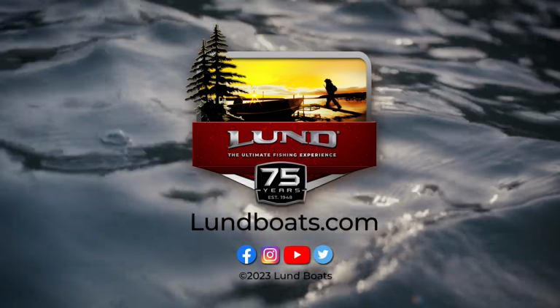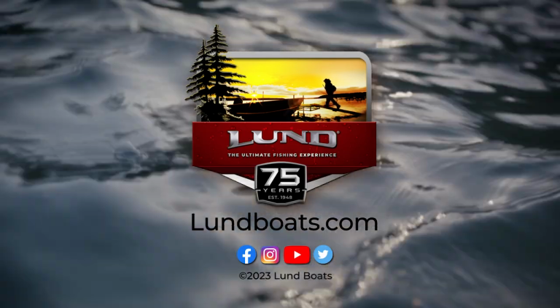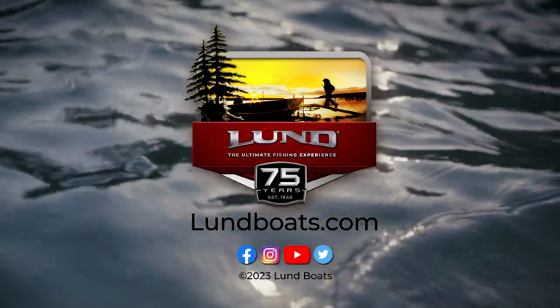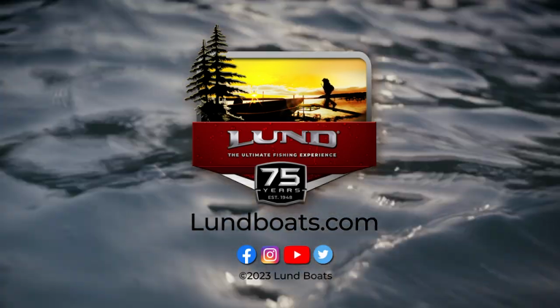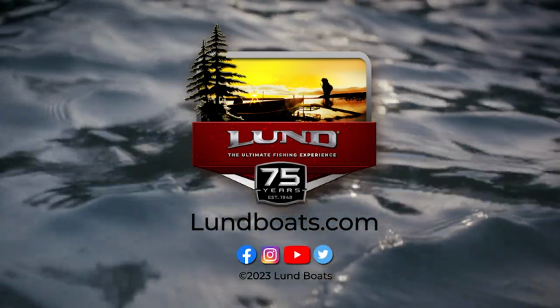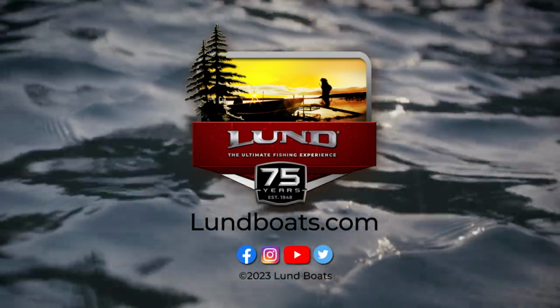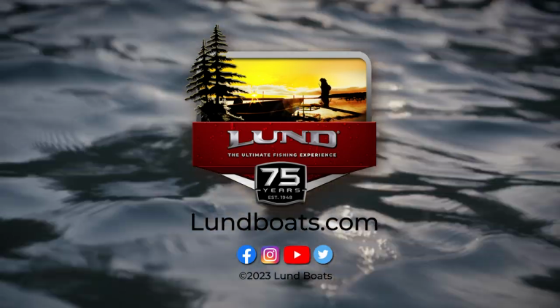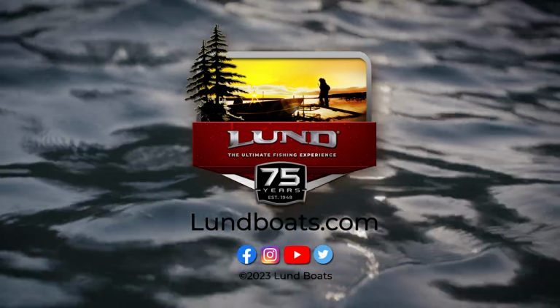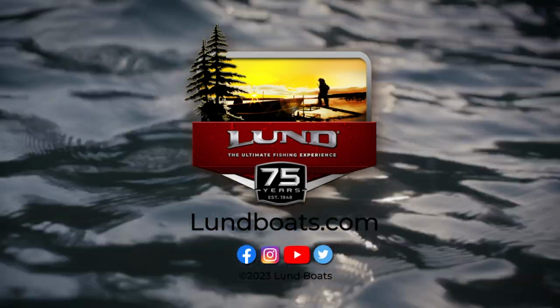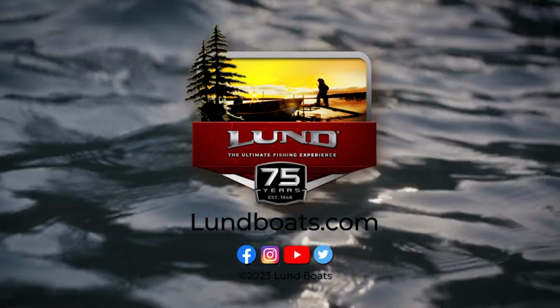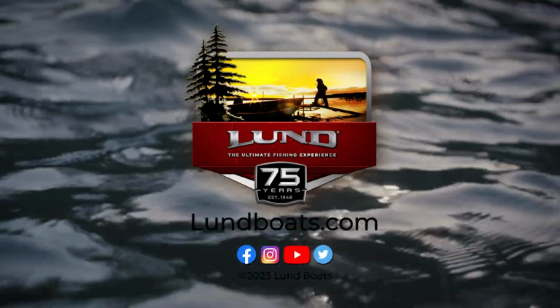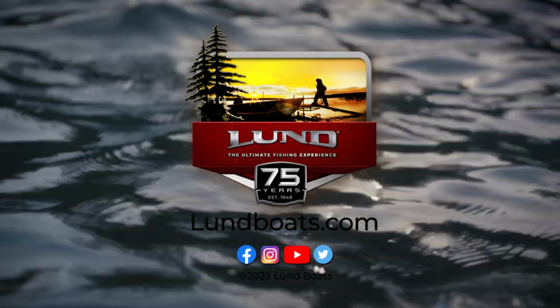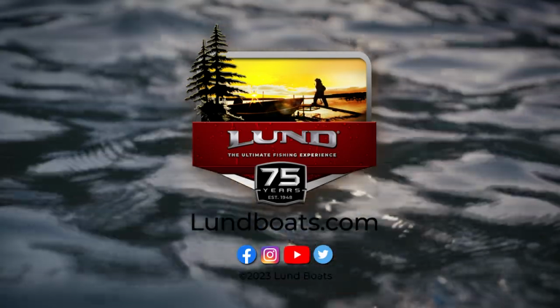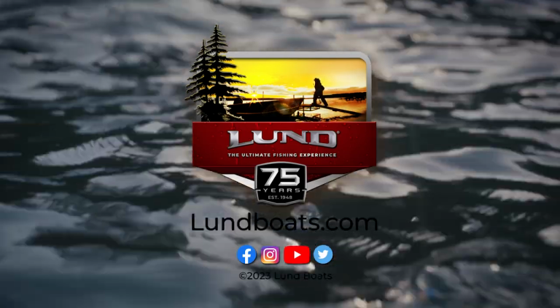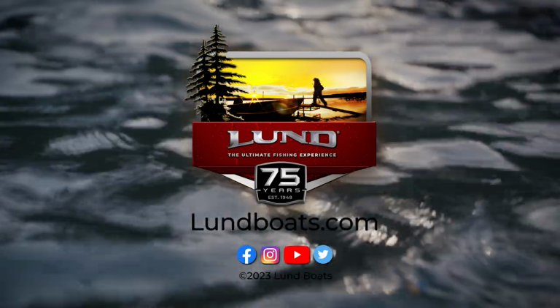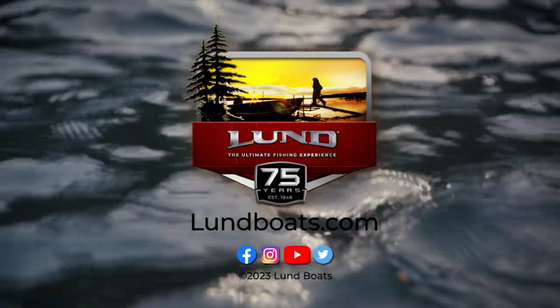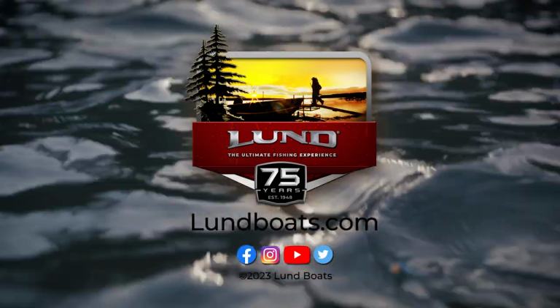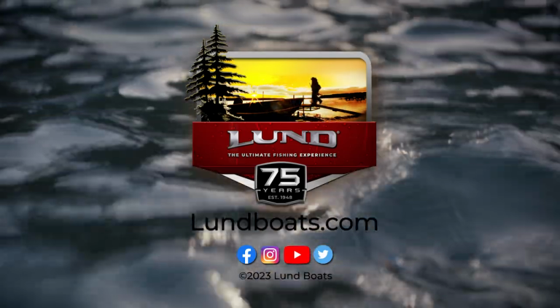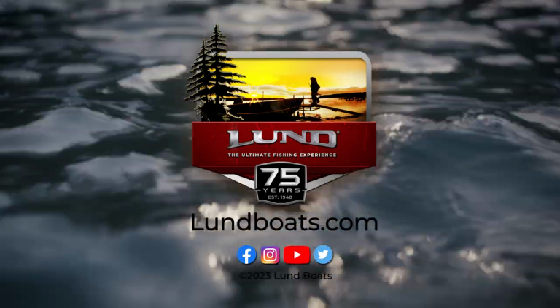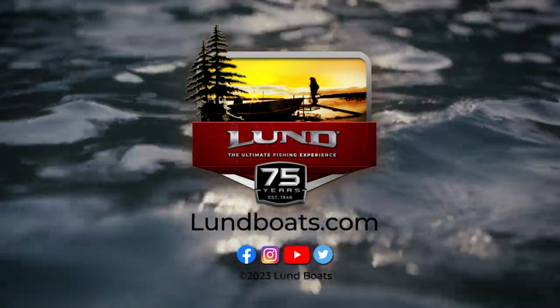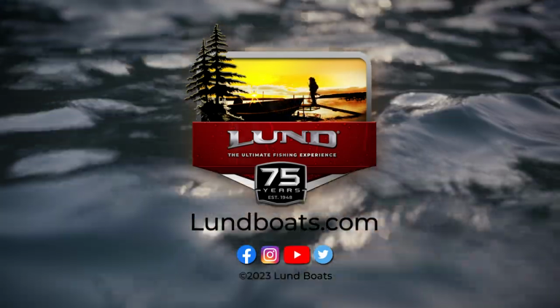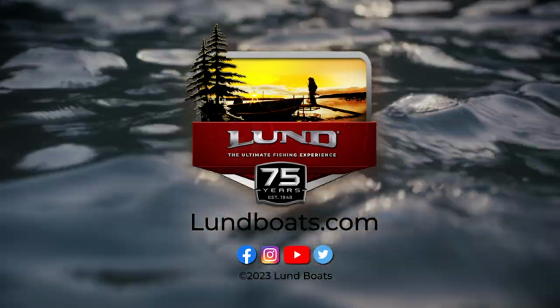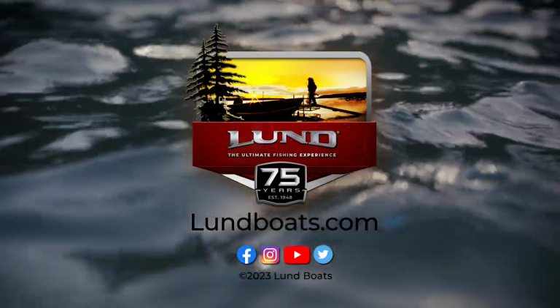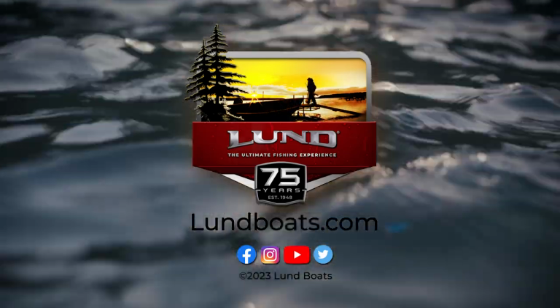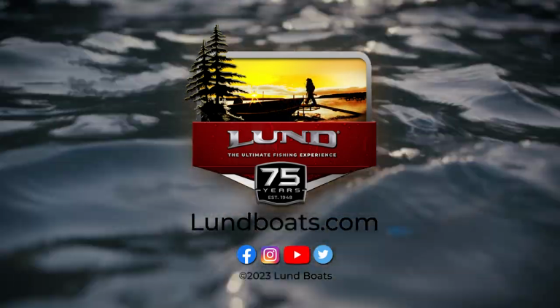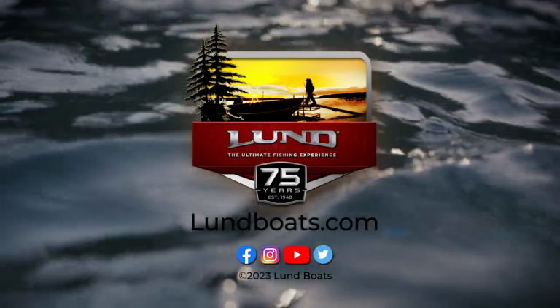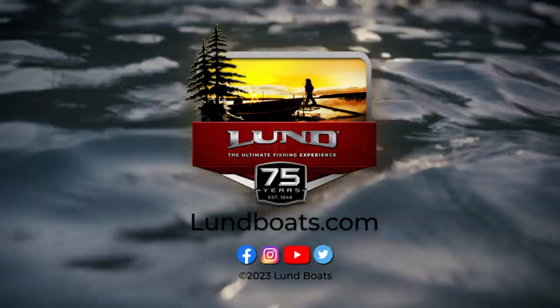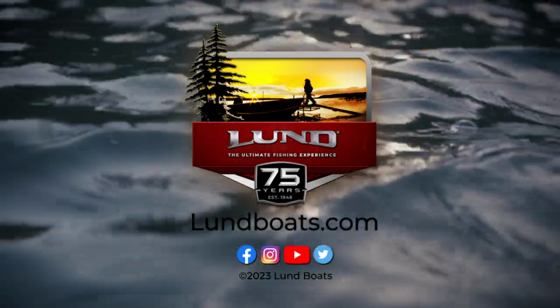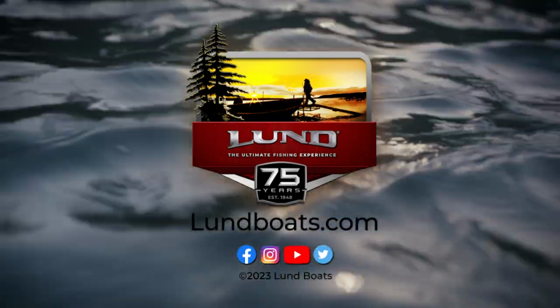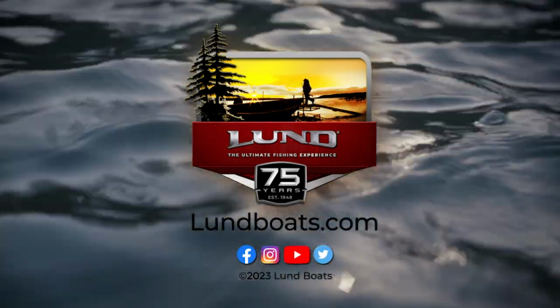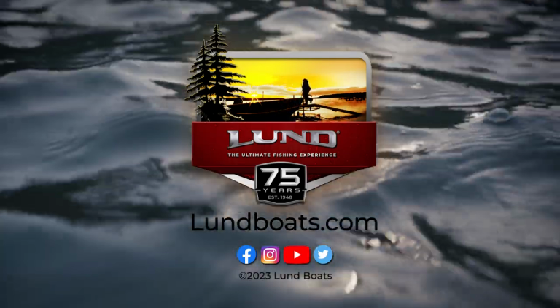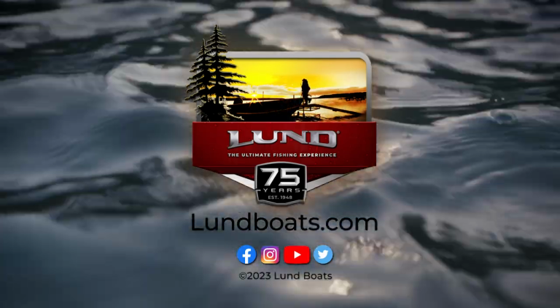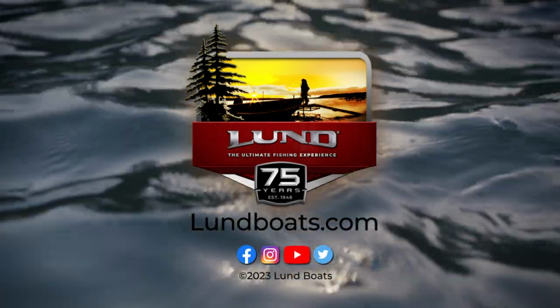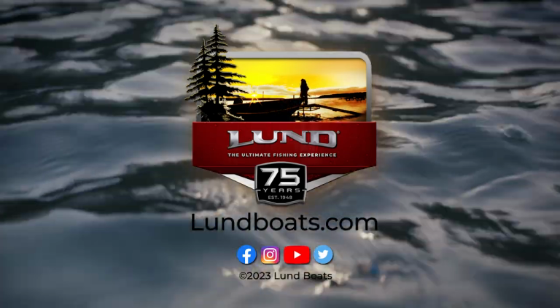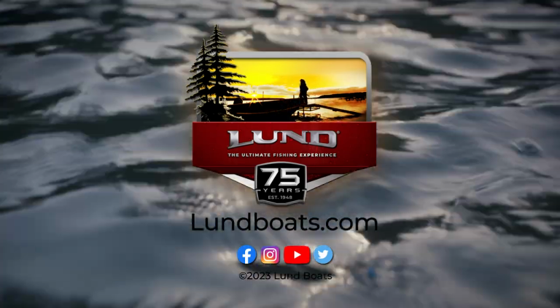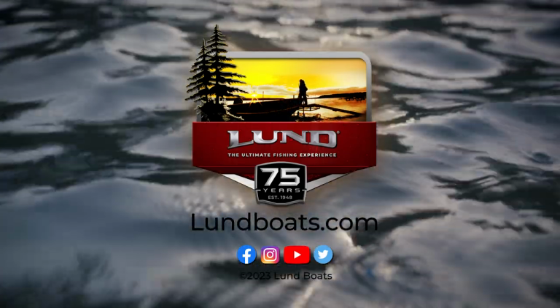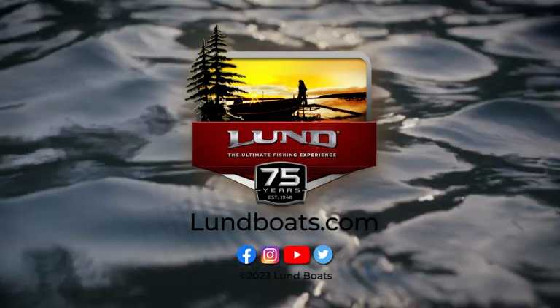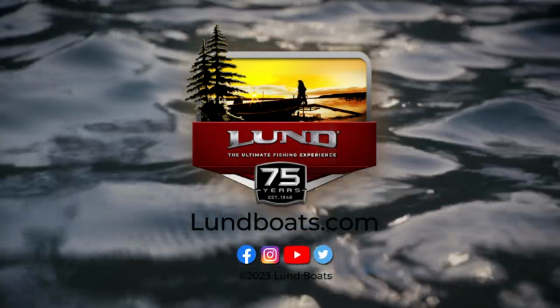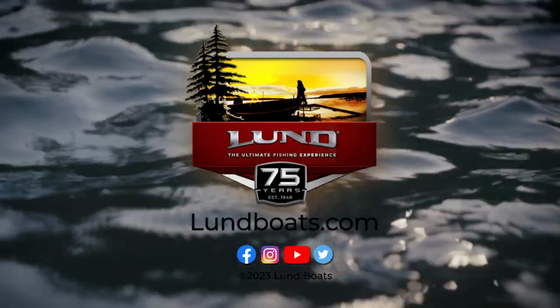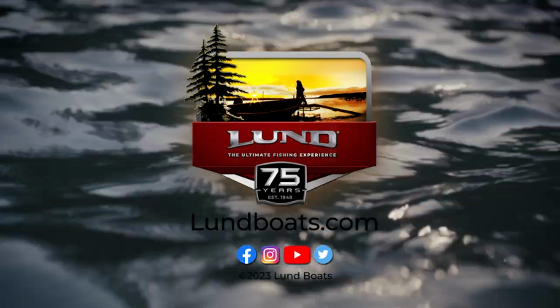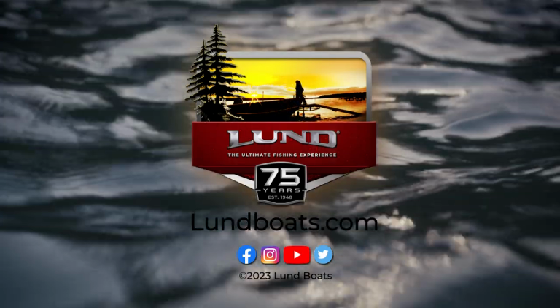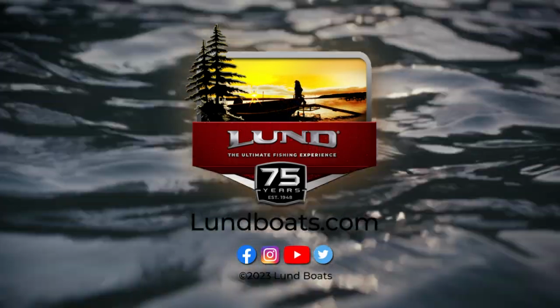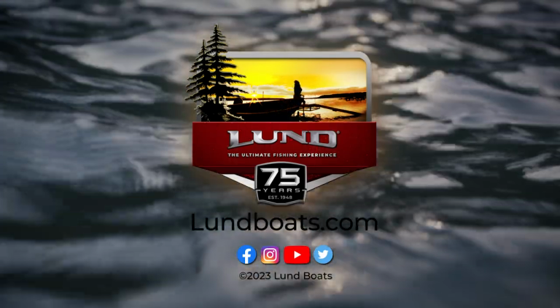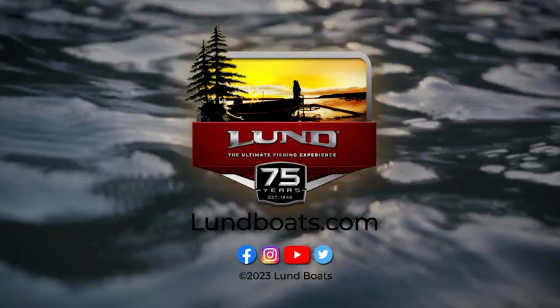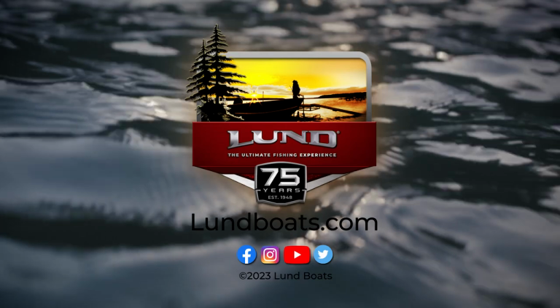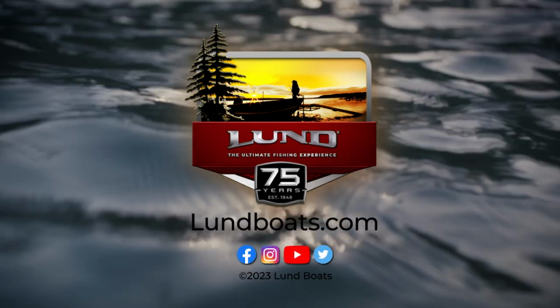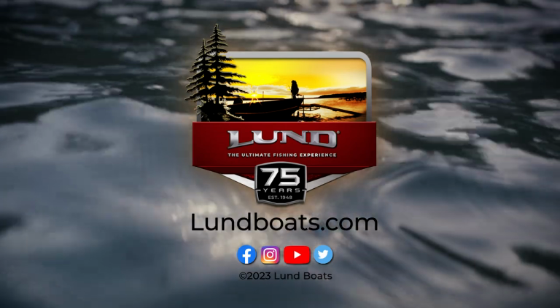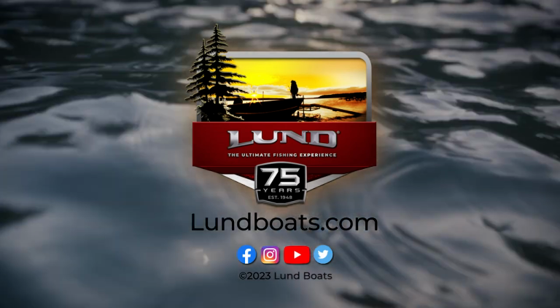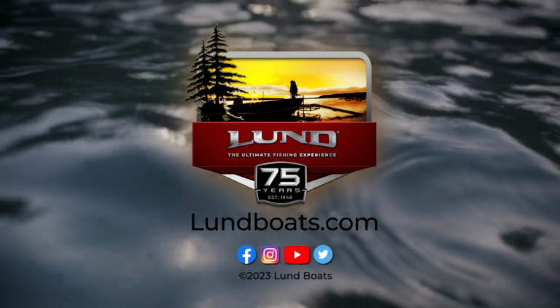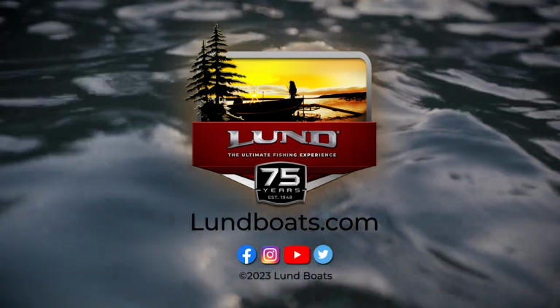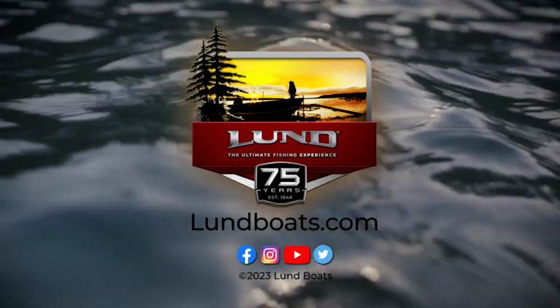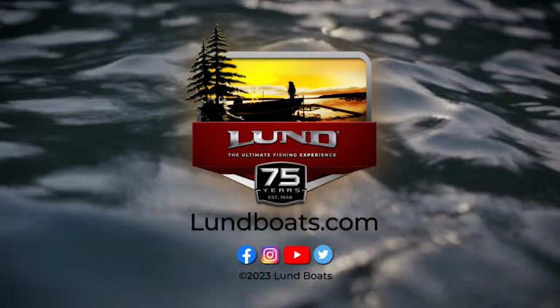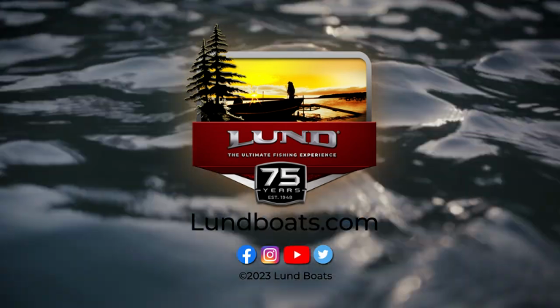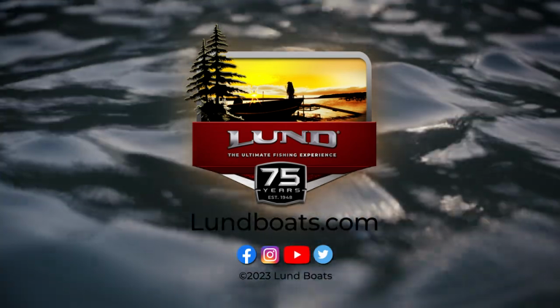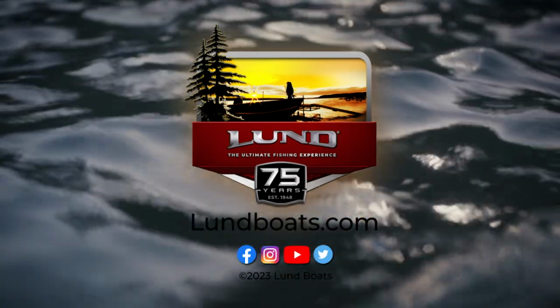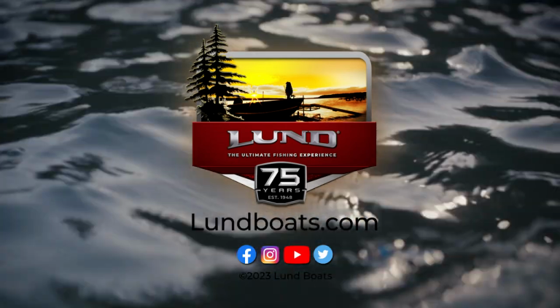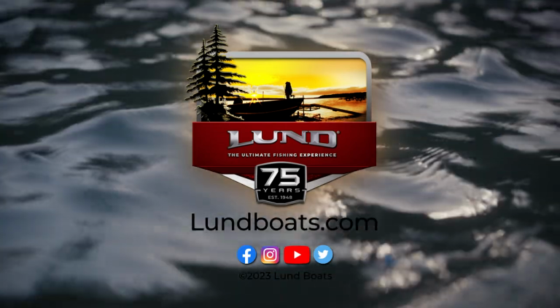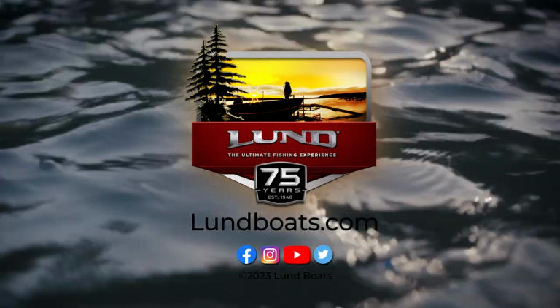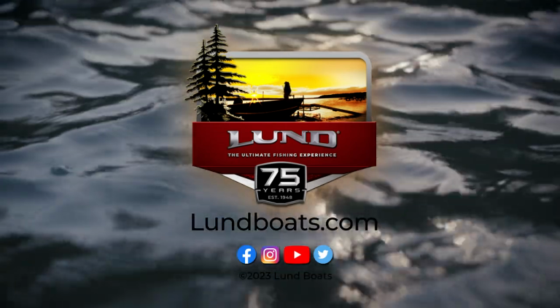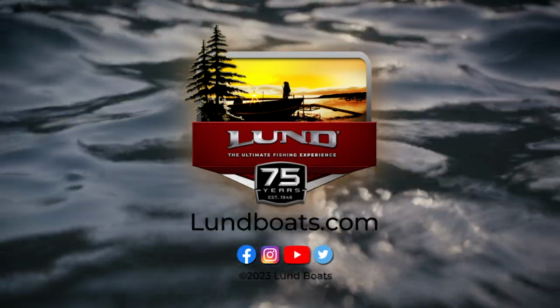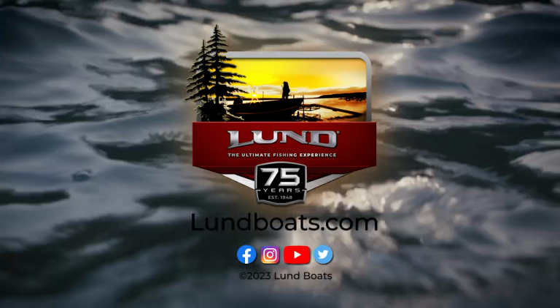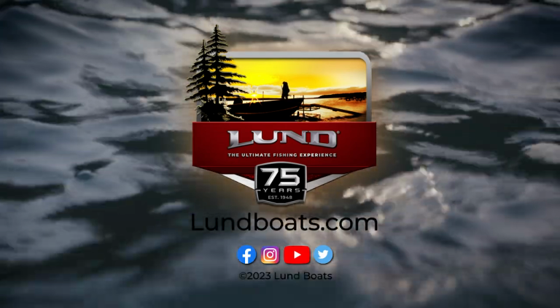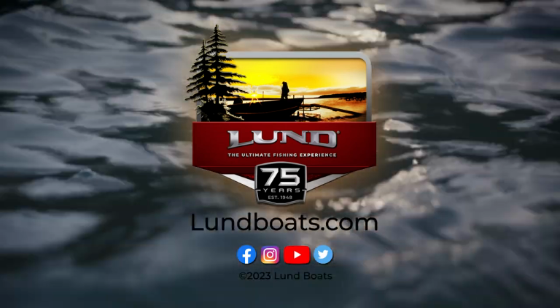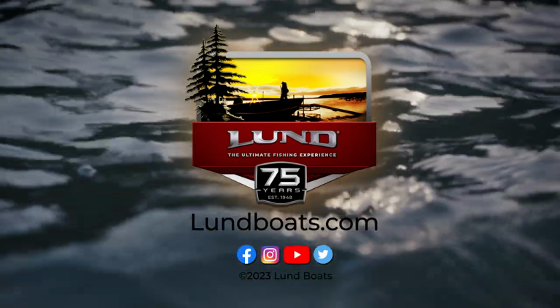Thanks for joining us. If you'd like more information, check out LundBoats.com or these other online outlets.